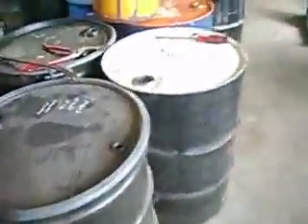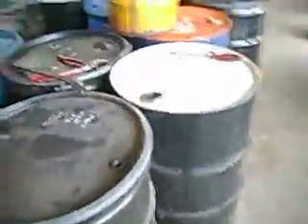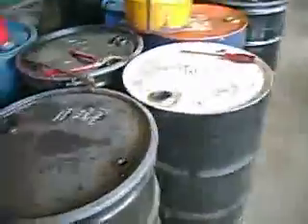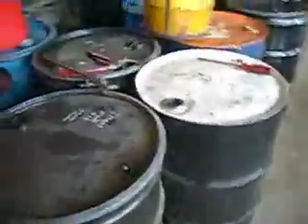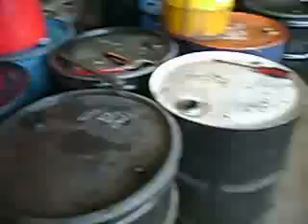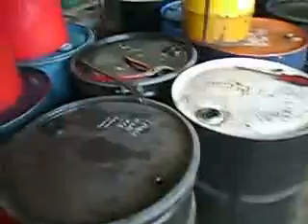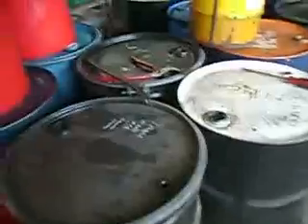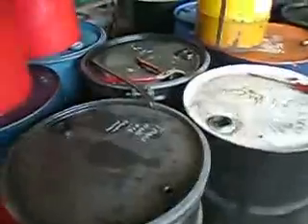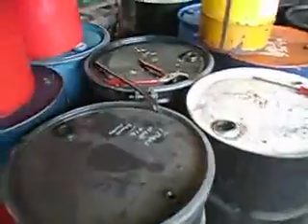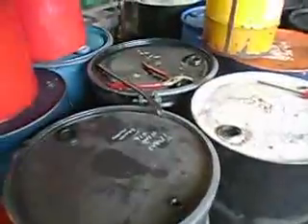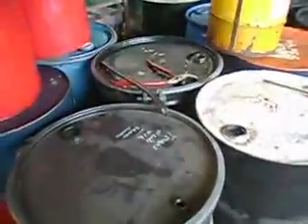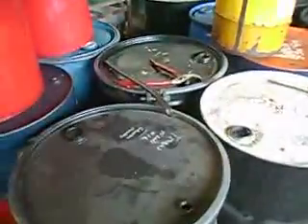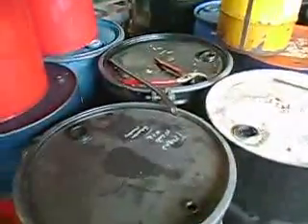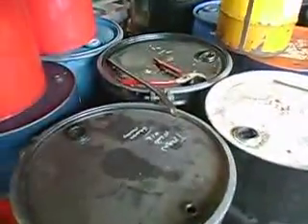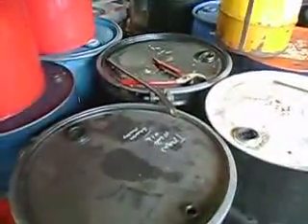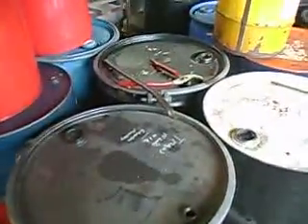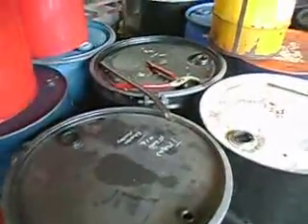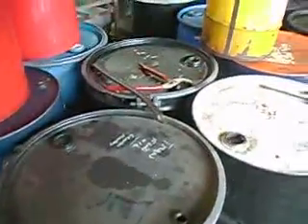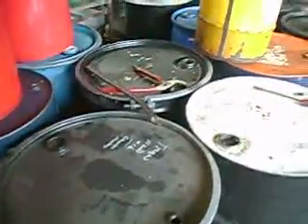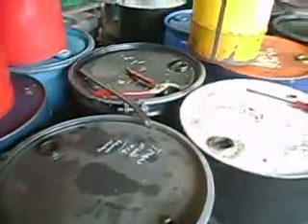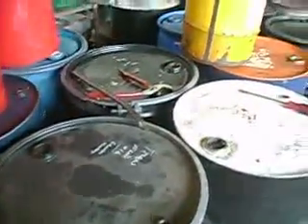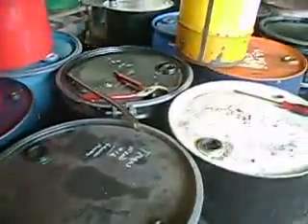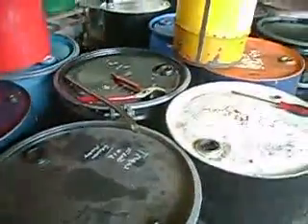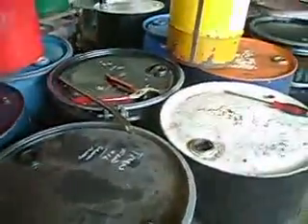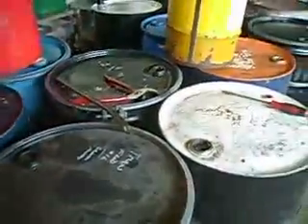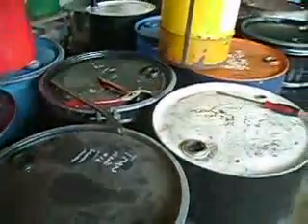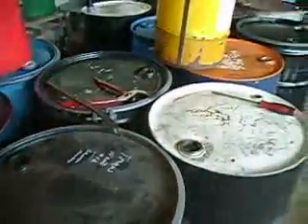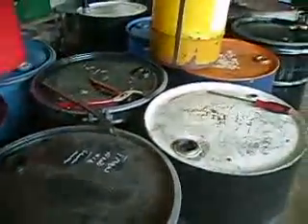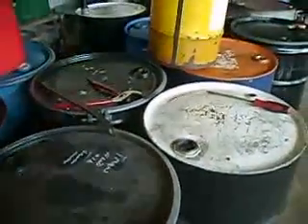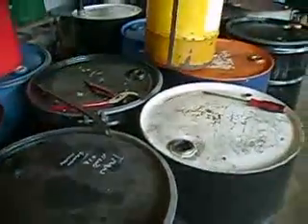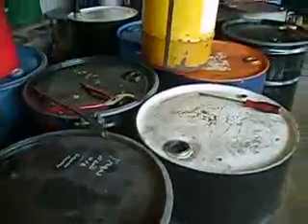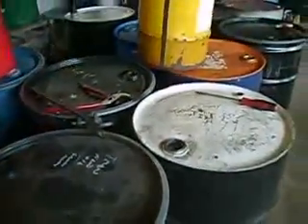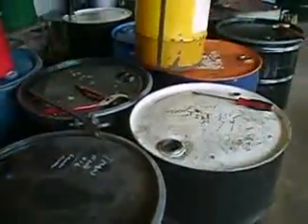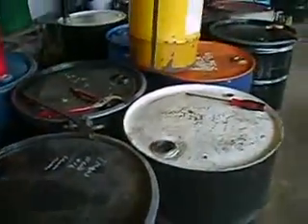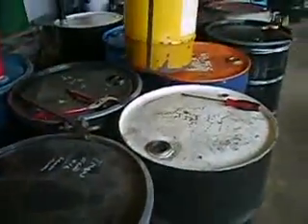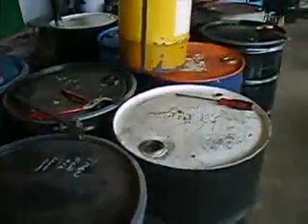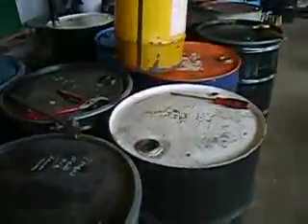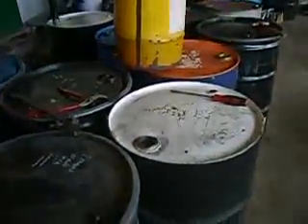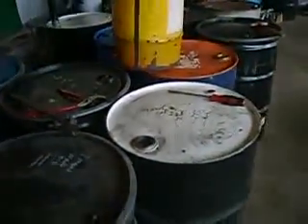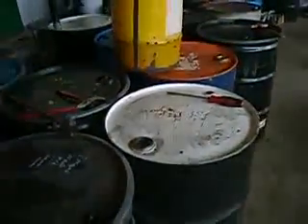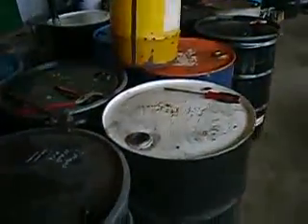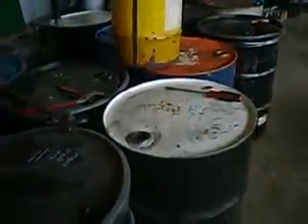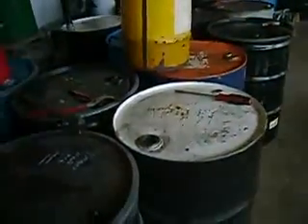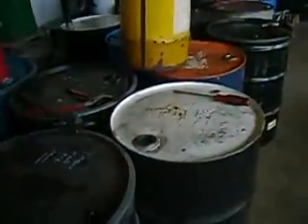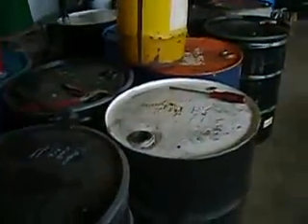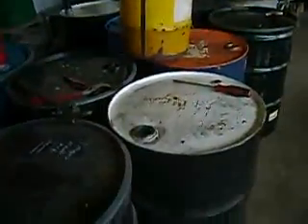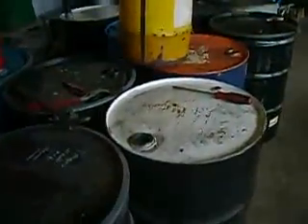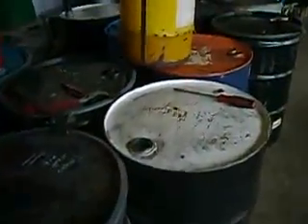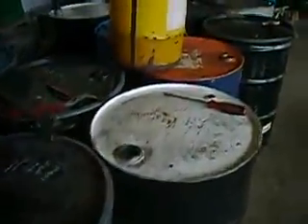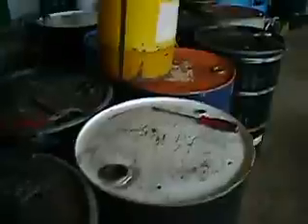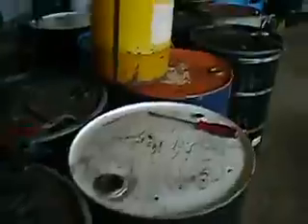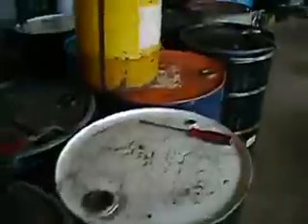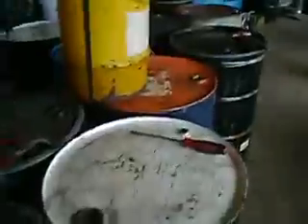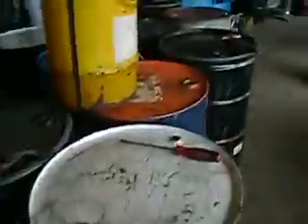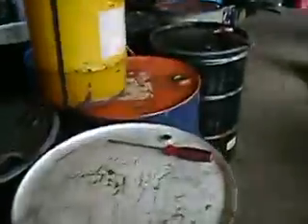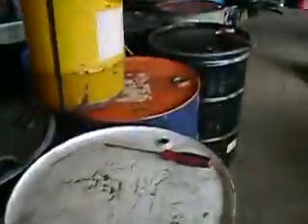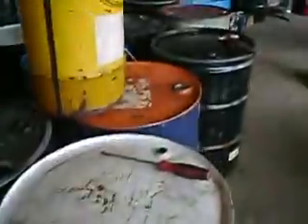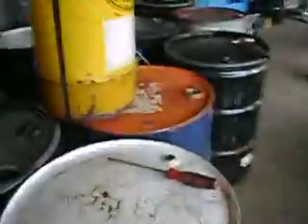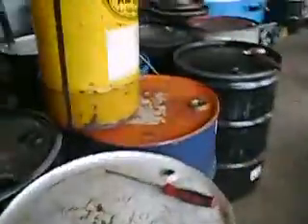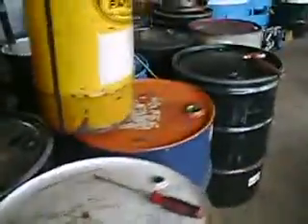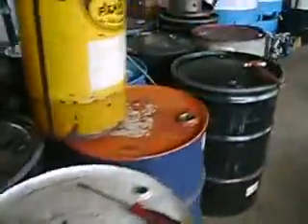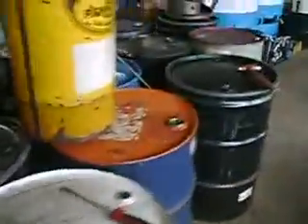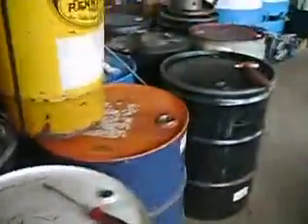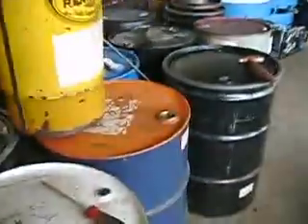This is waste transmission fluid. It's already been filtered, left to set and settle.